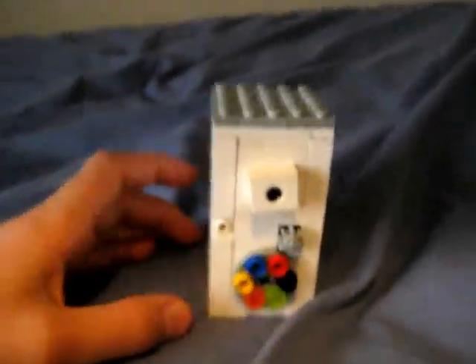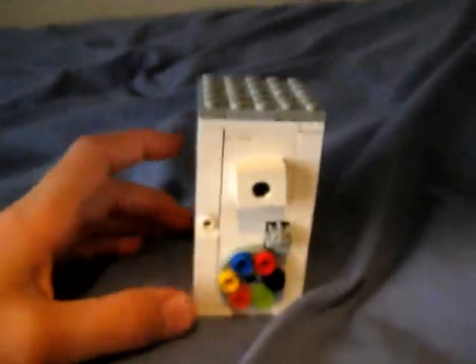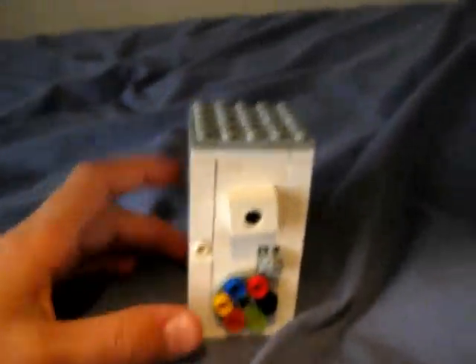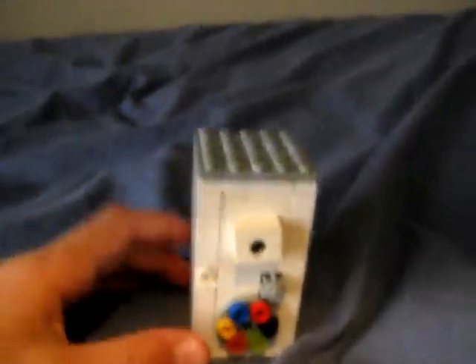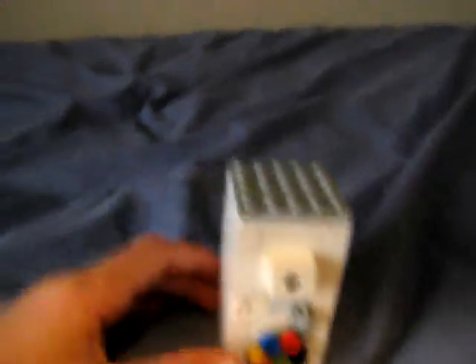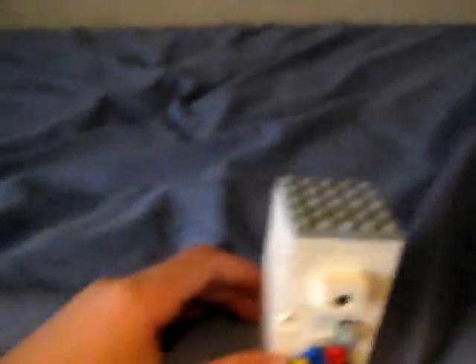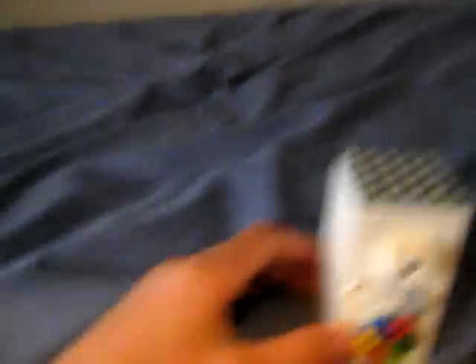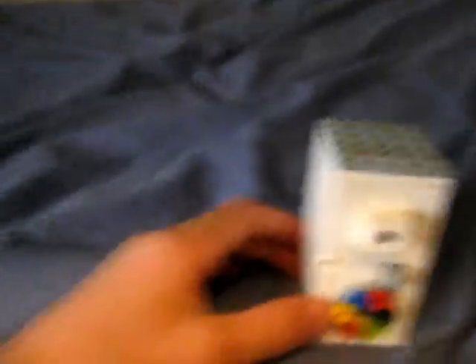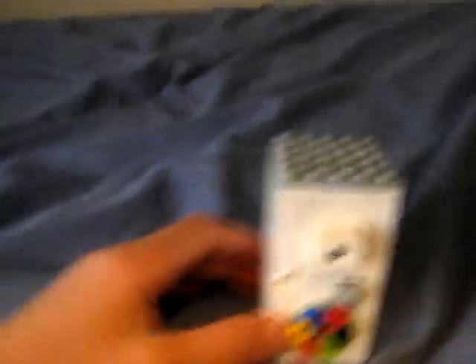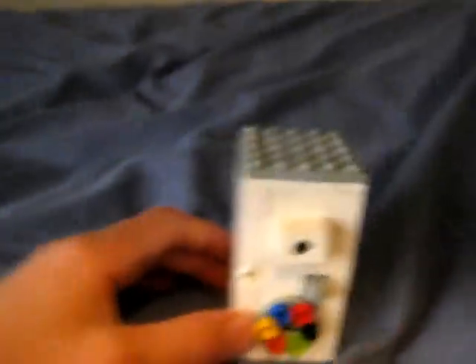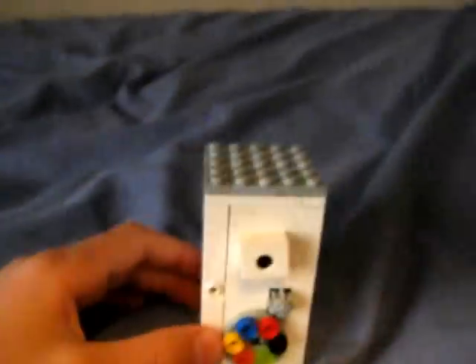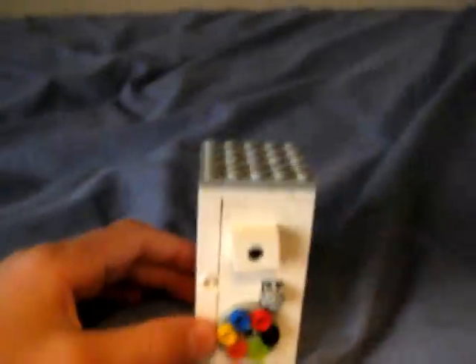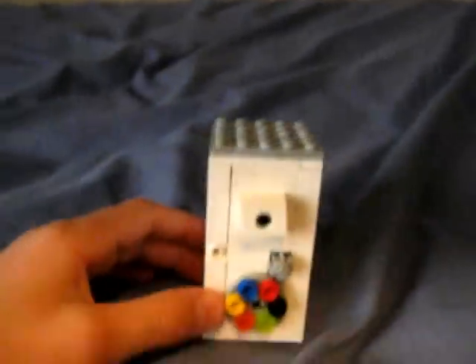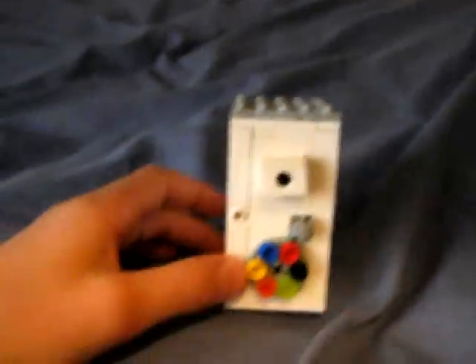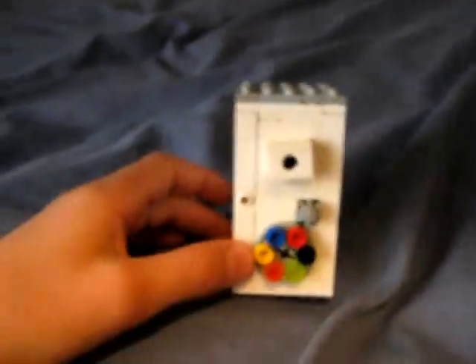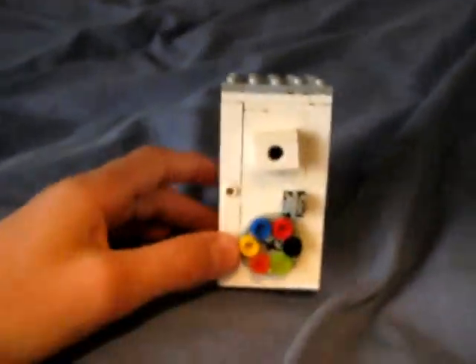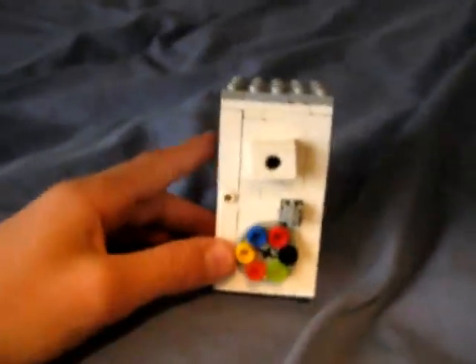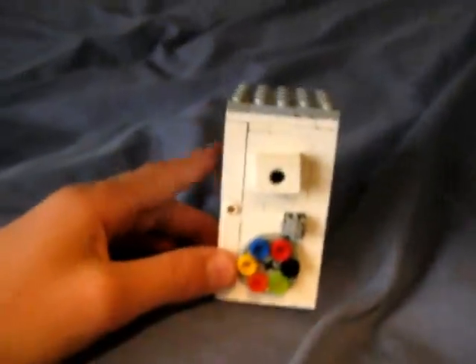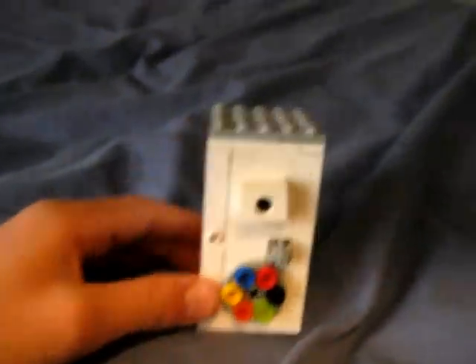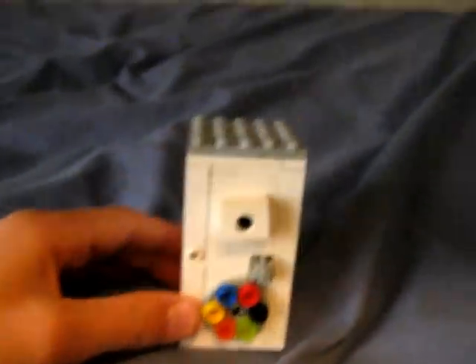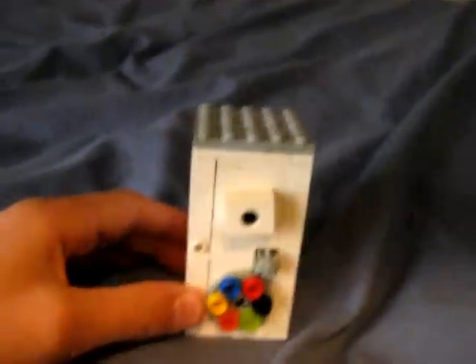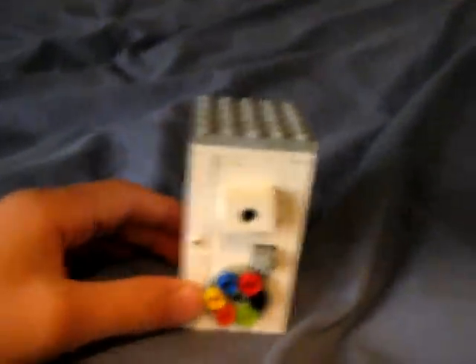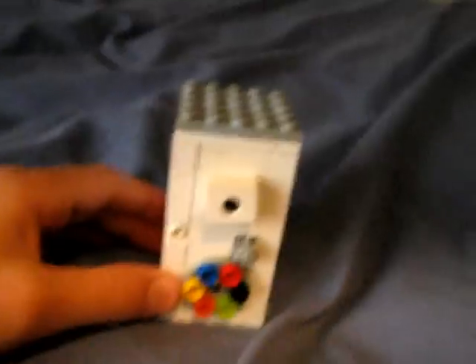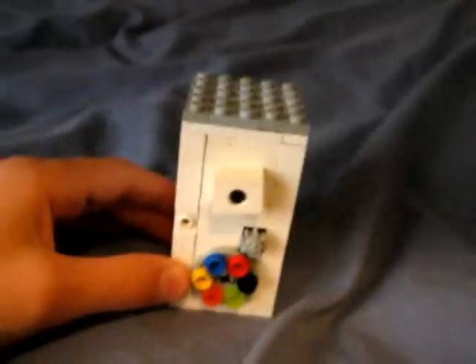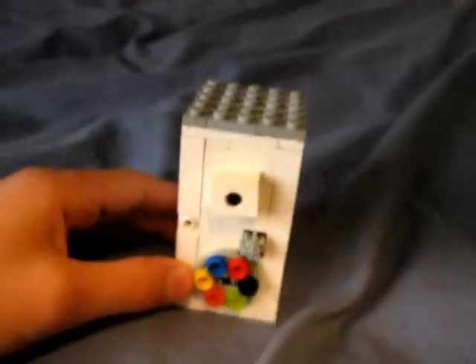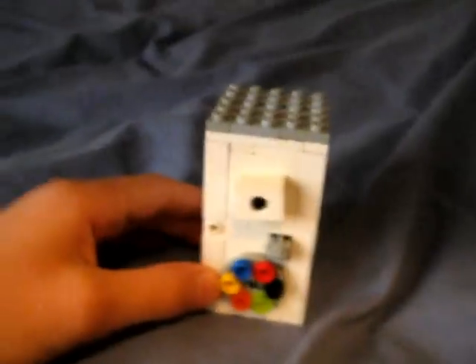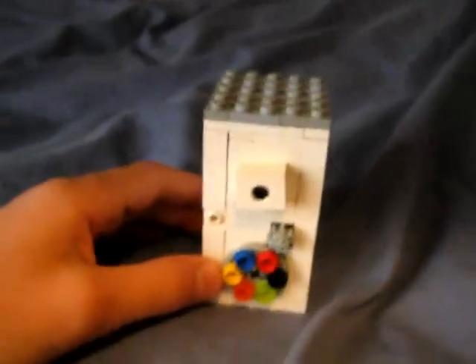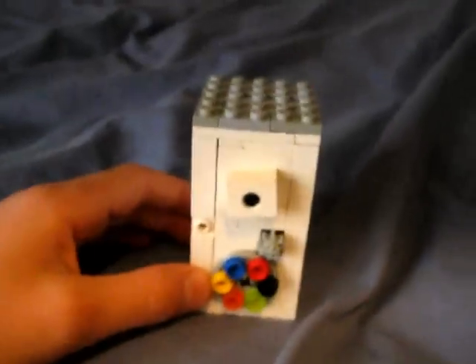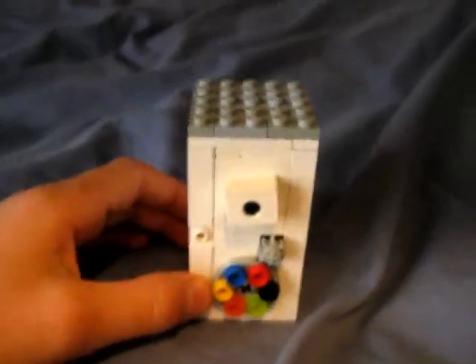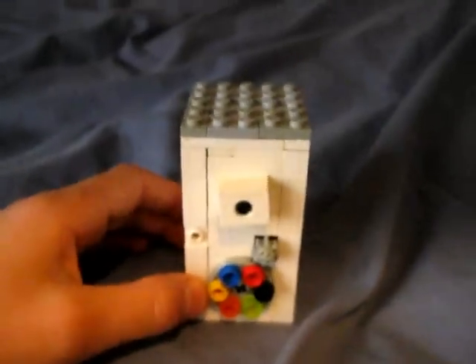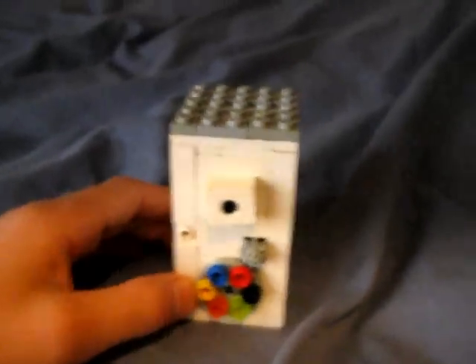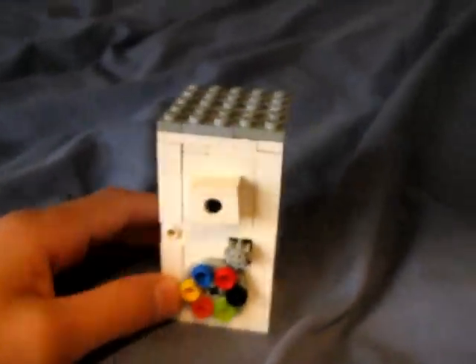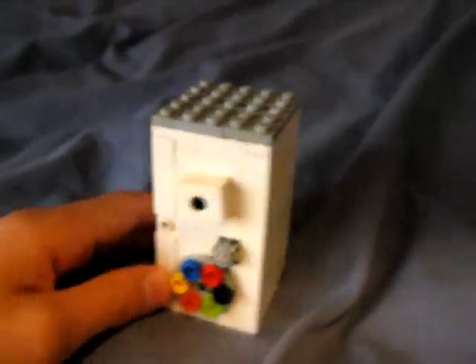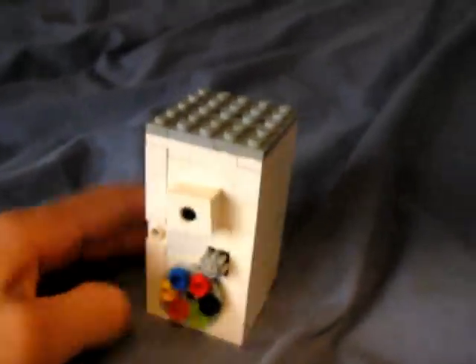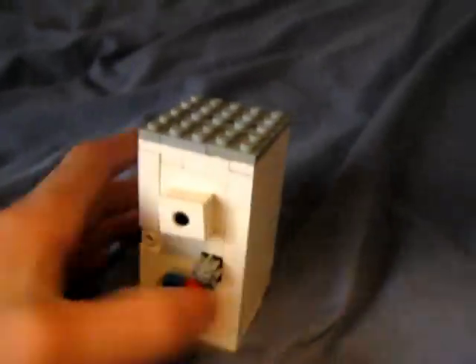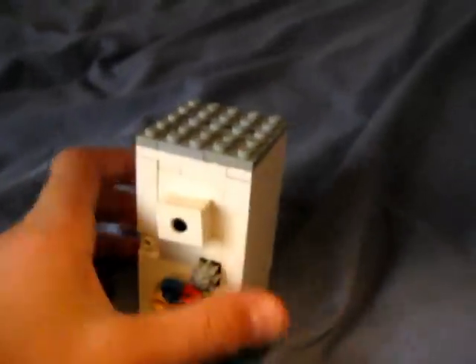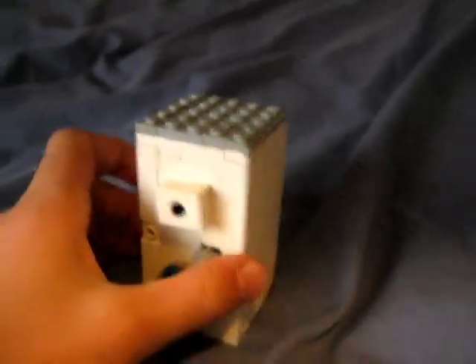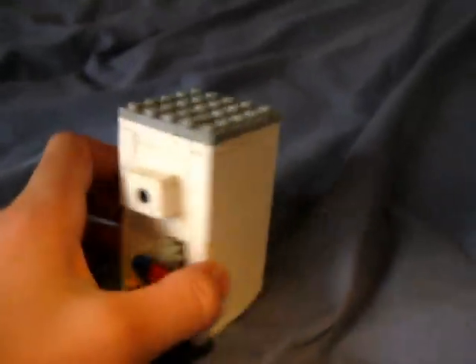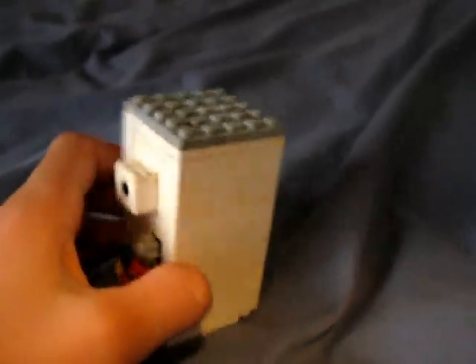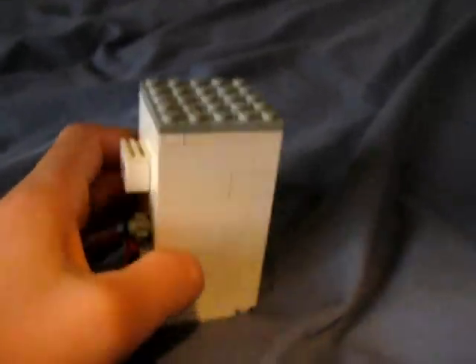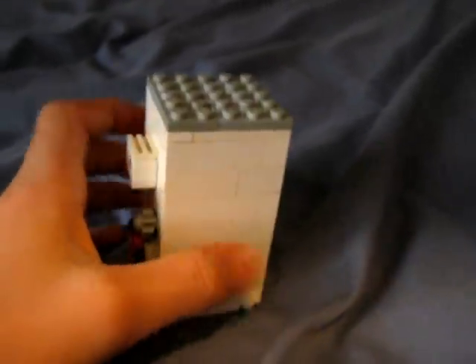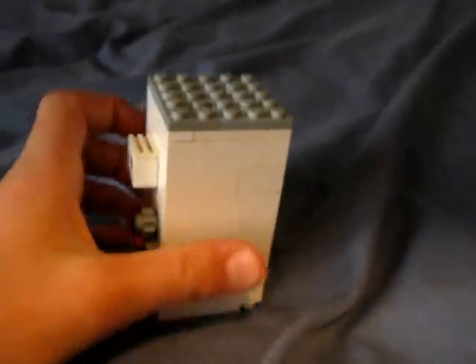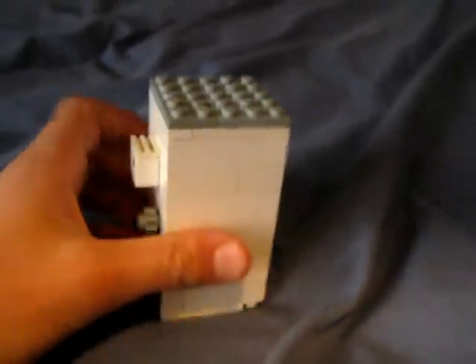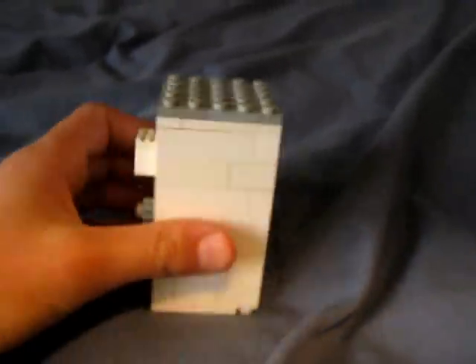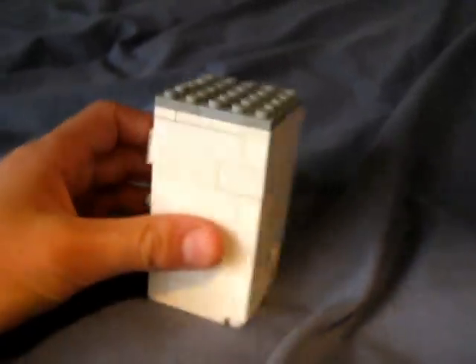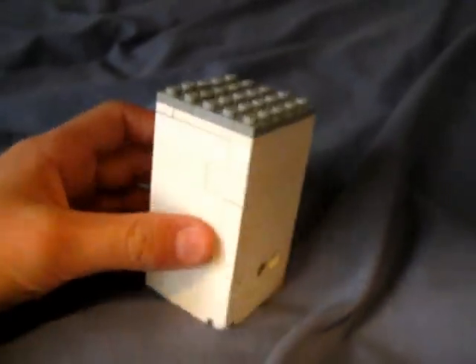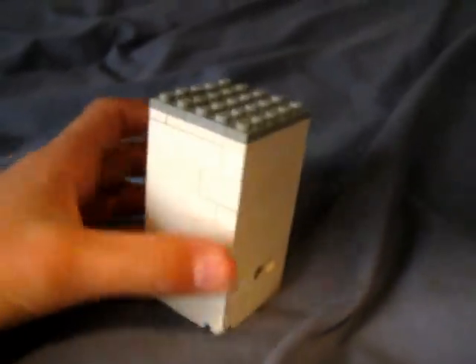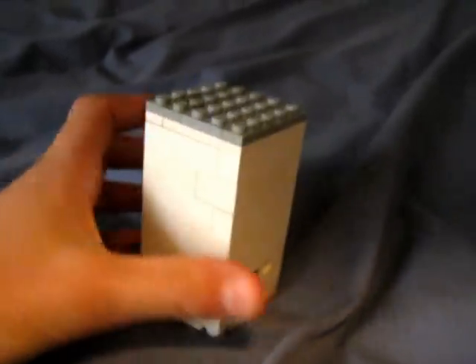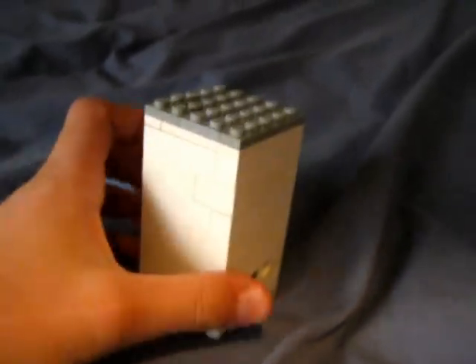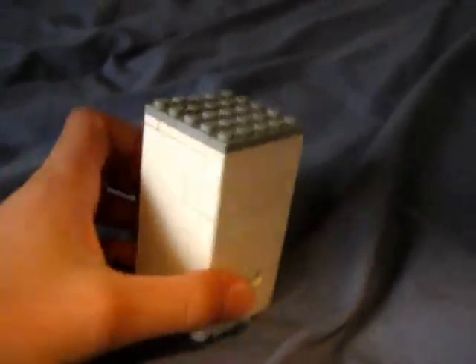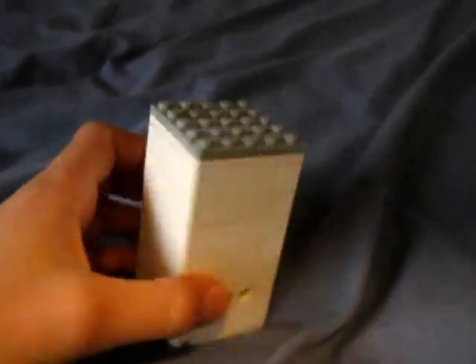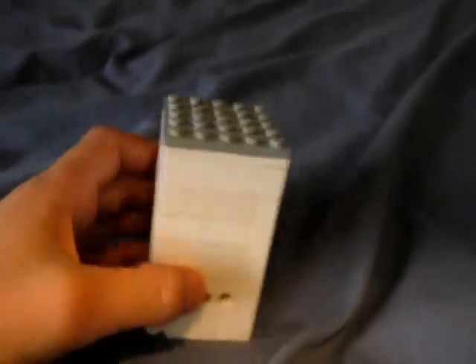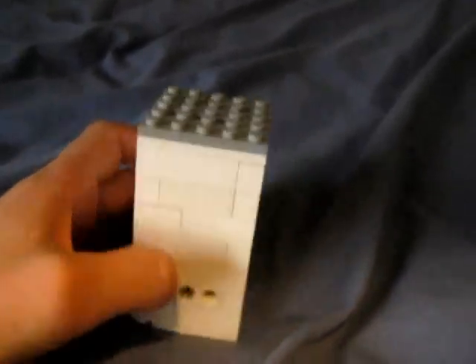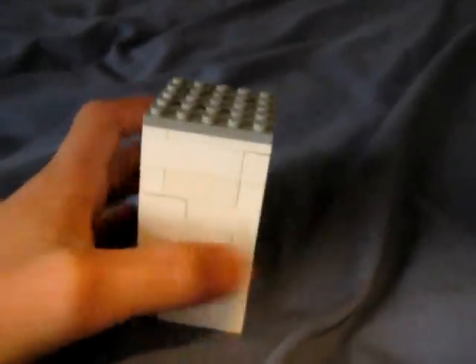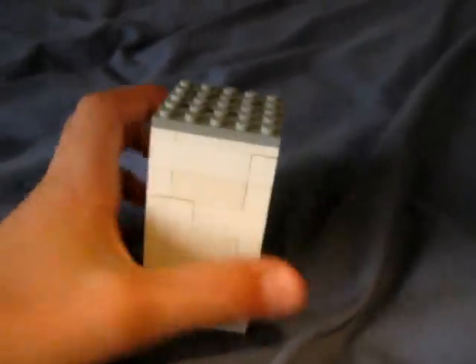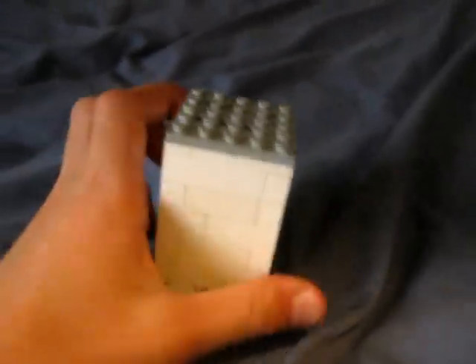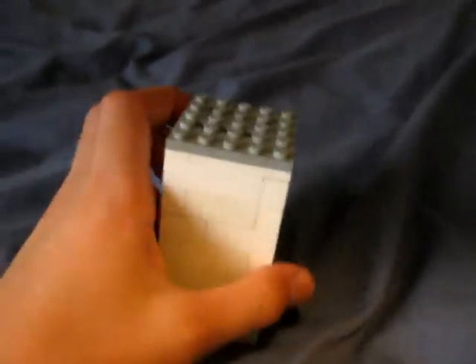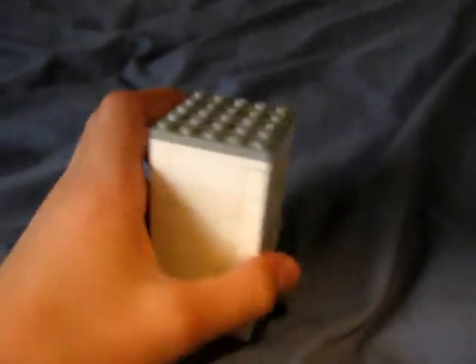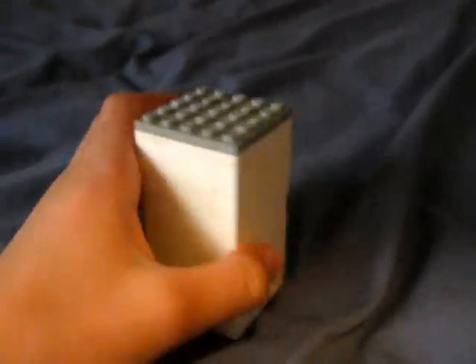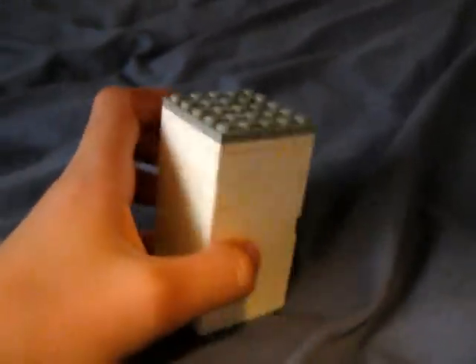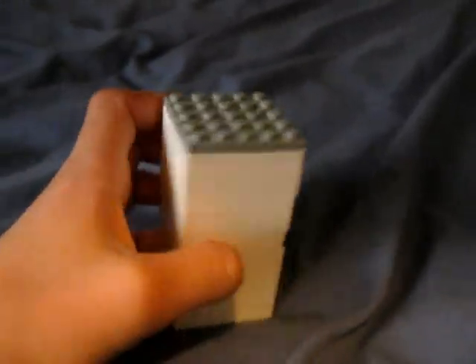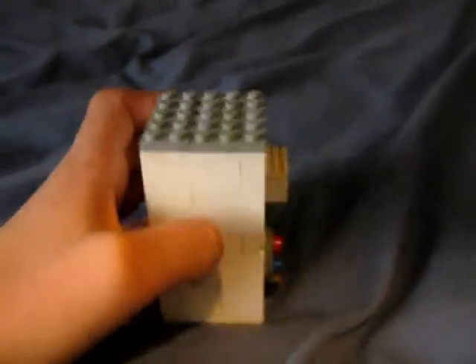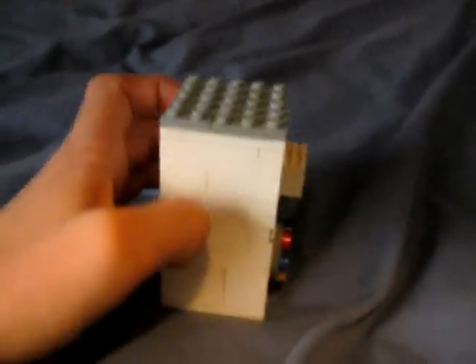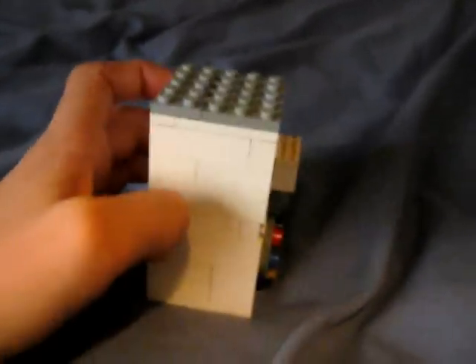Hello everyone, this is my new updated LEGO combination safe. It's a really nice design.